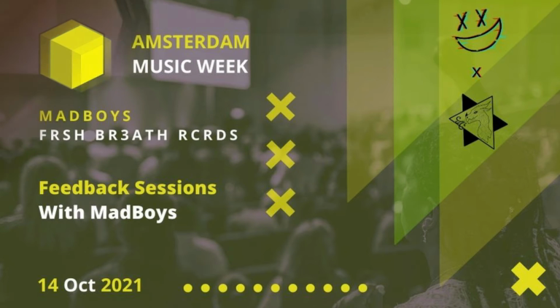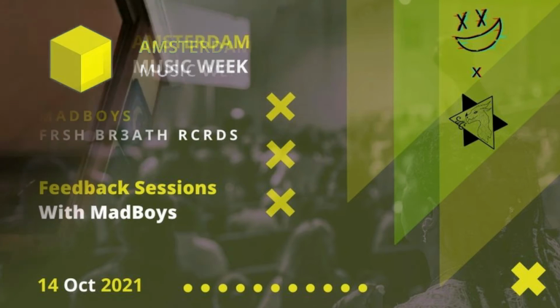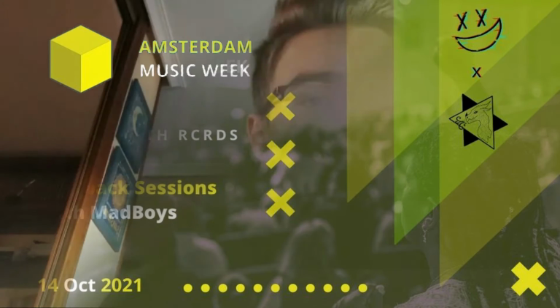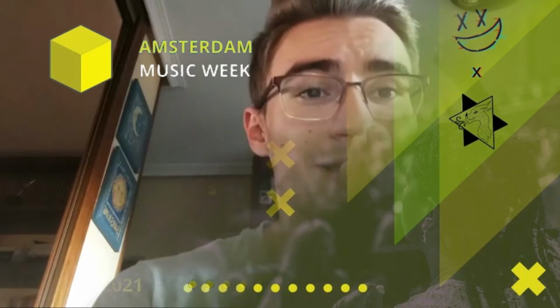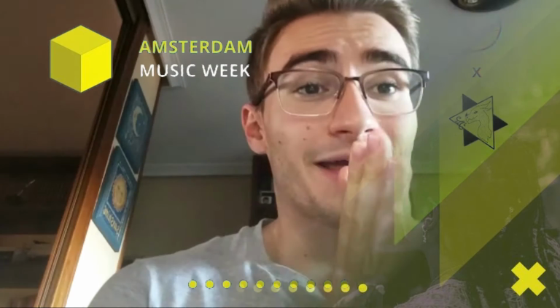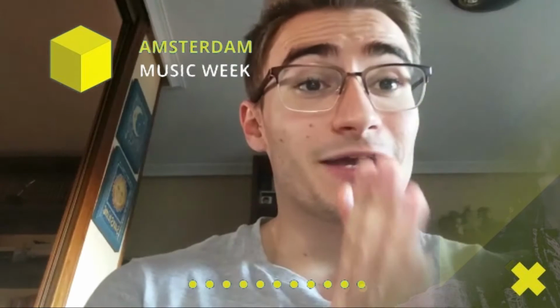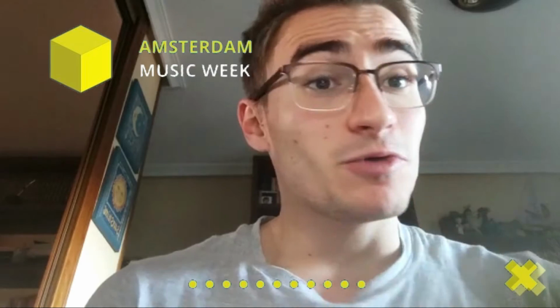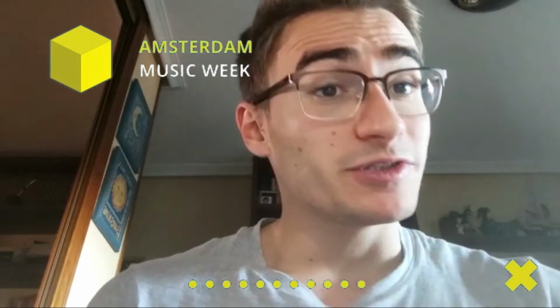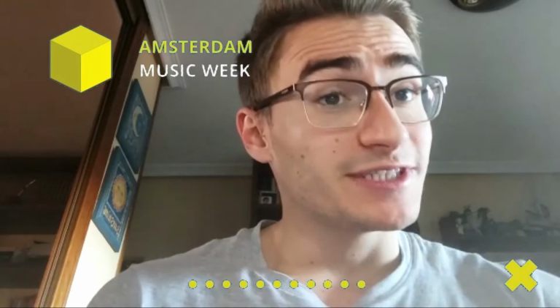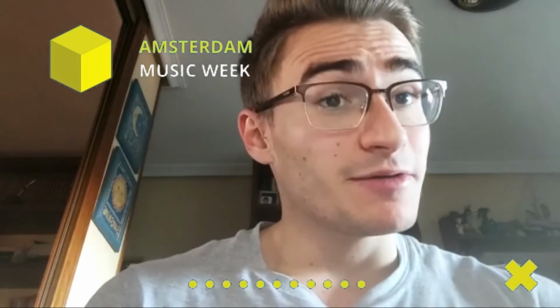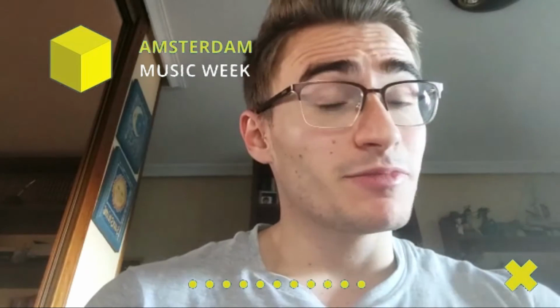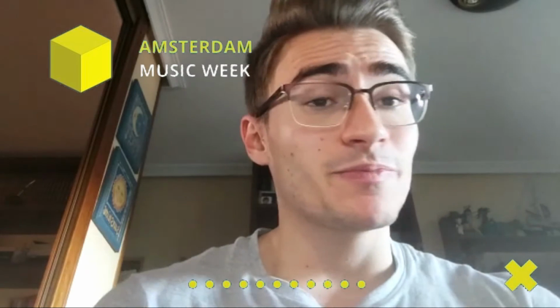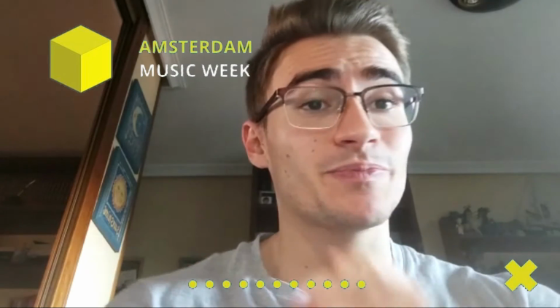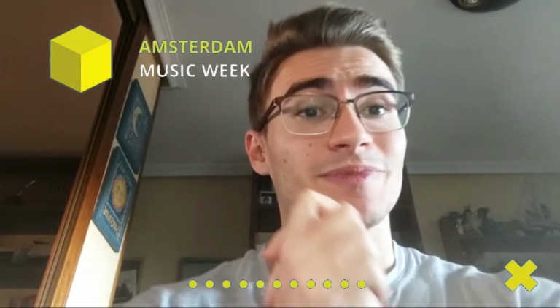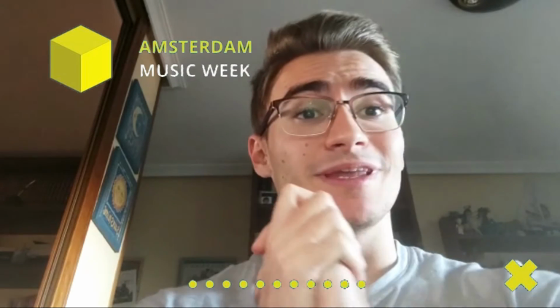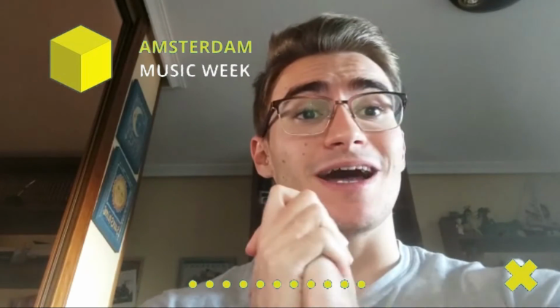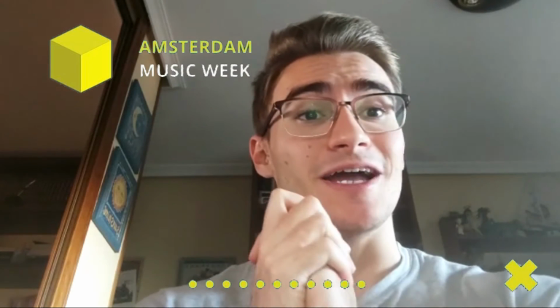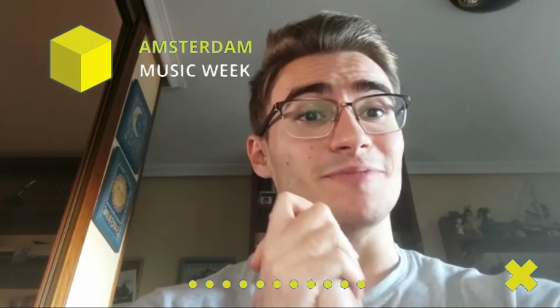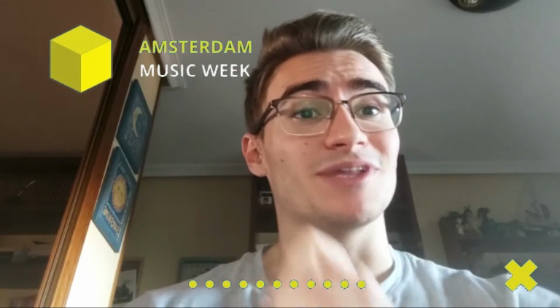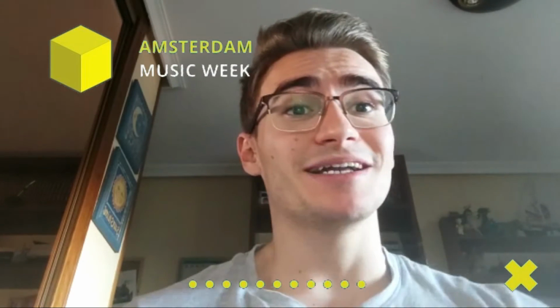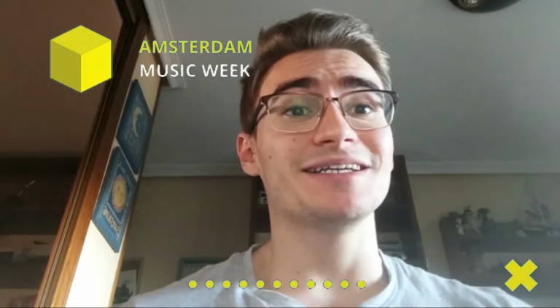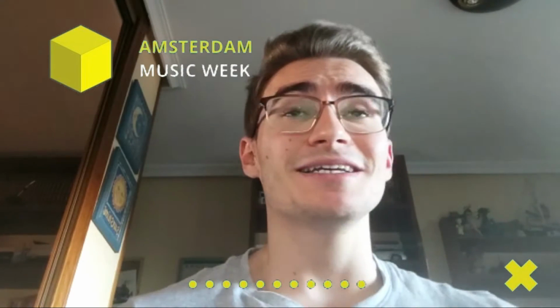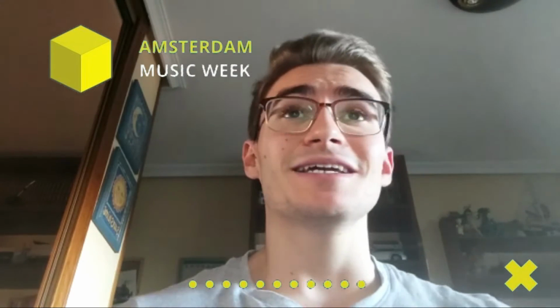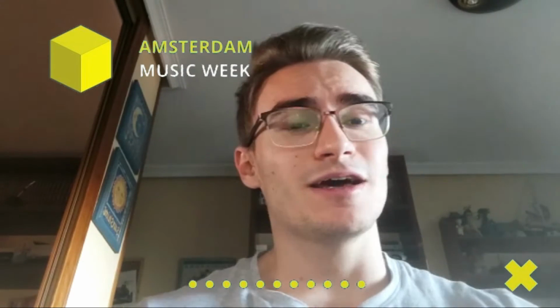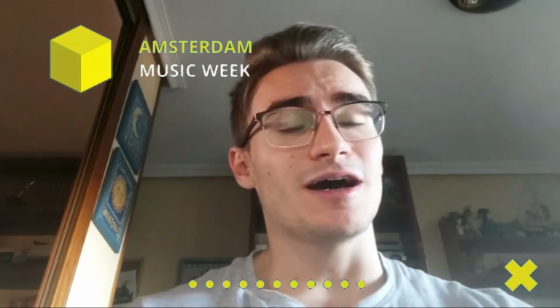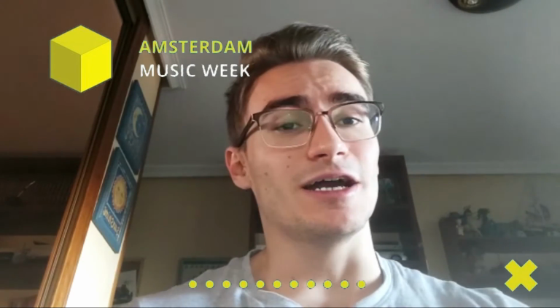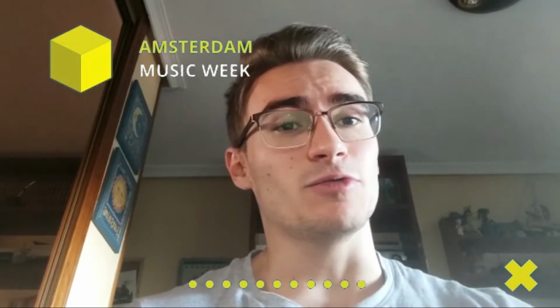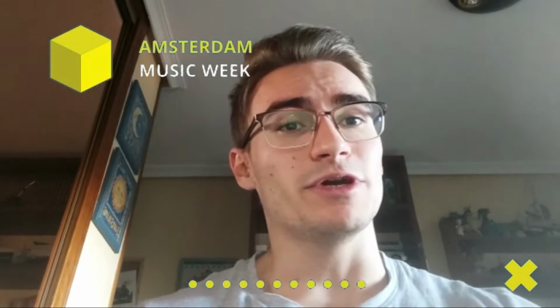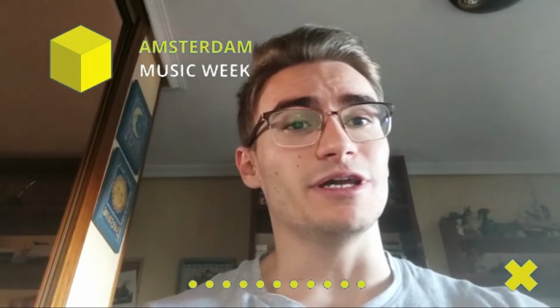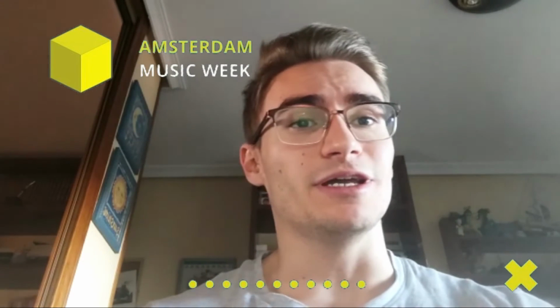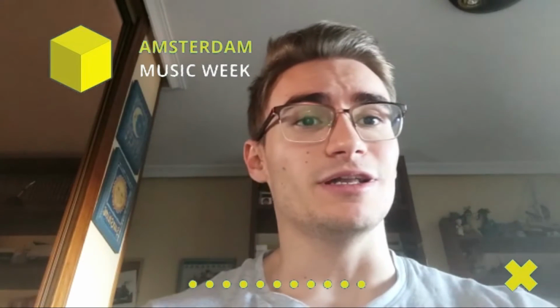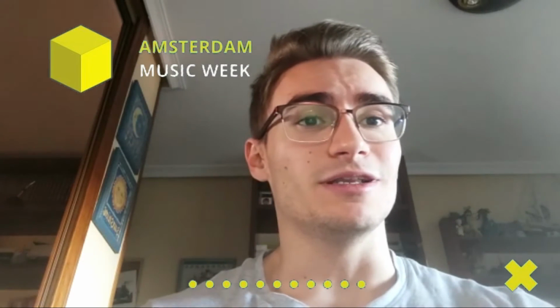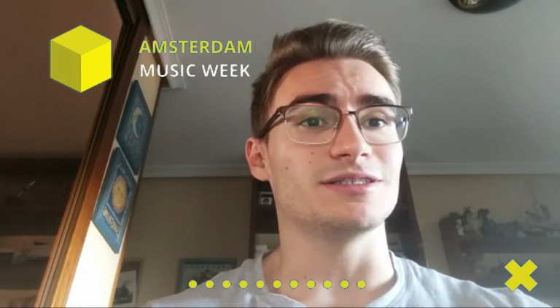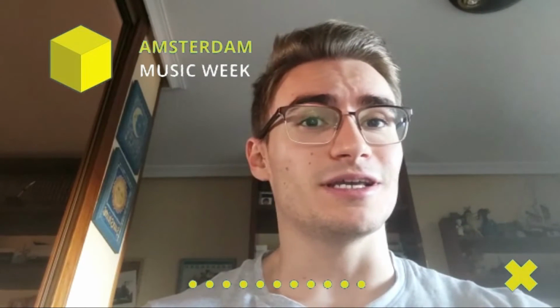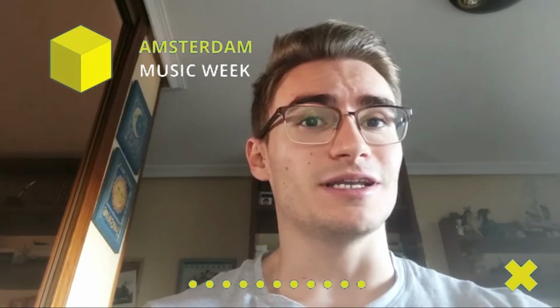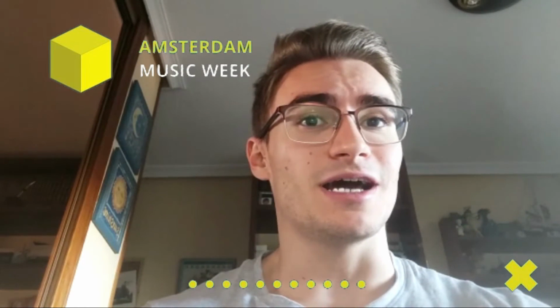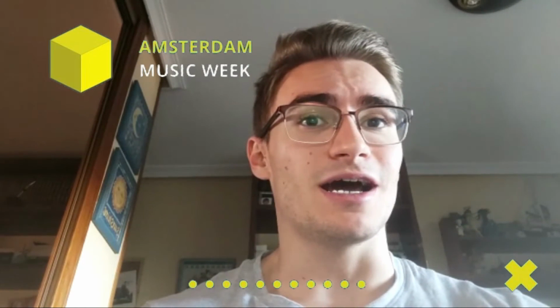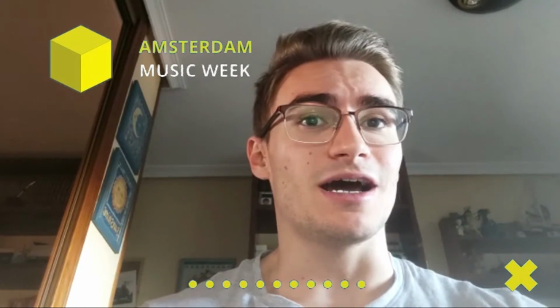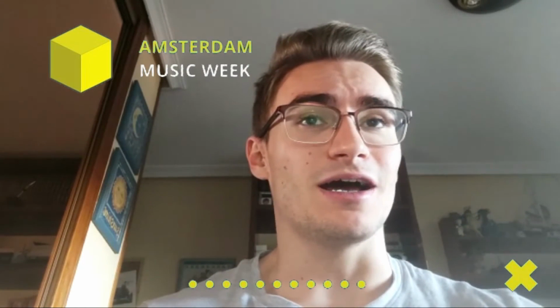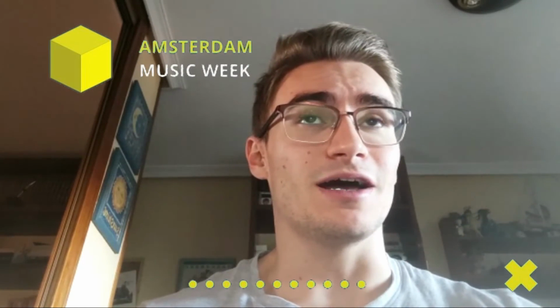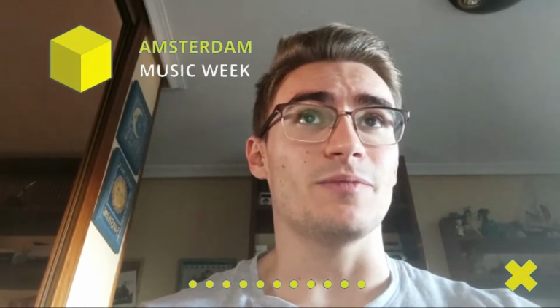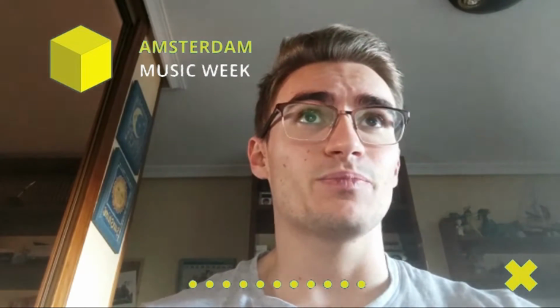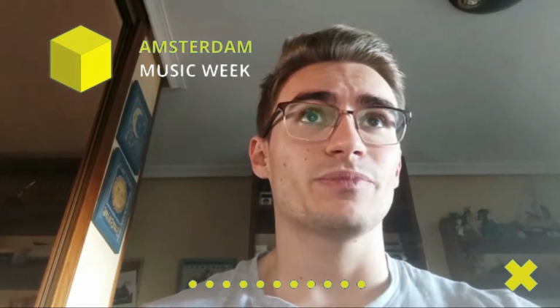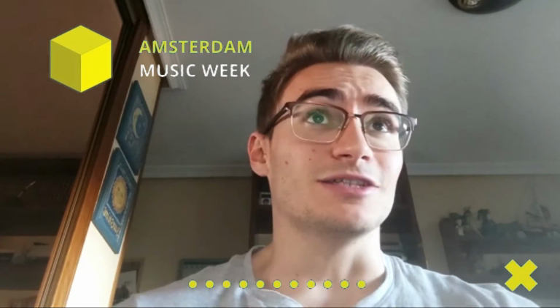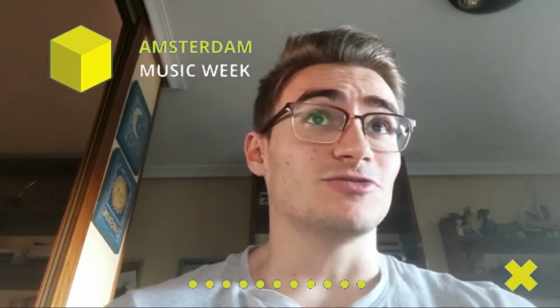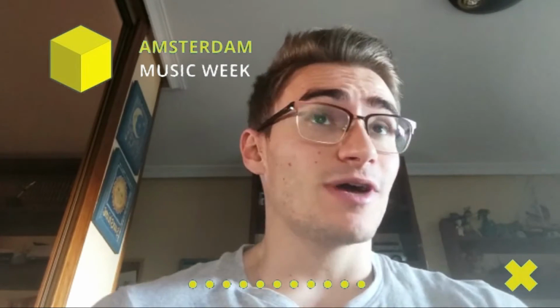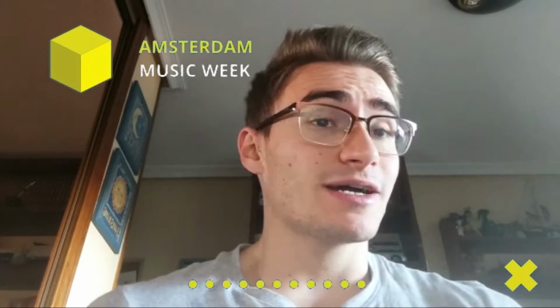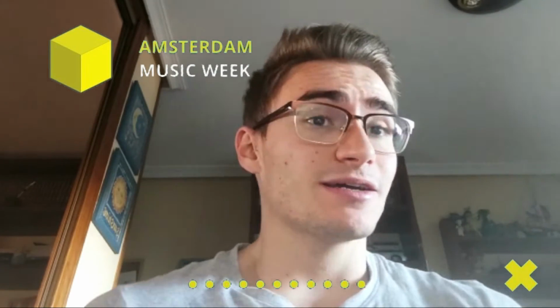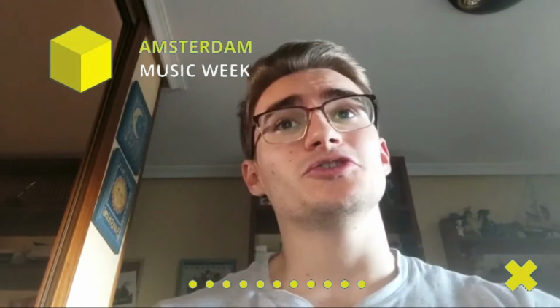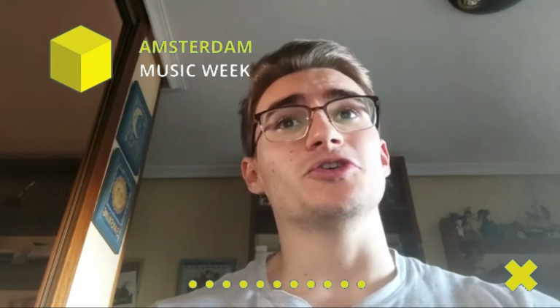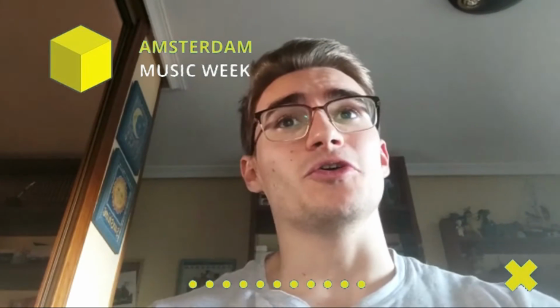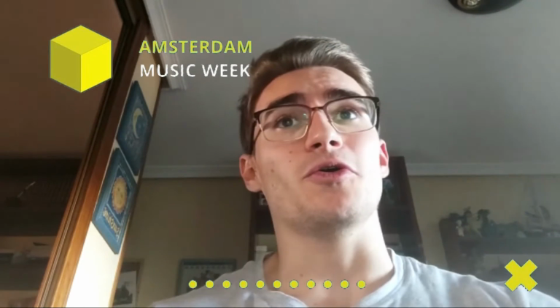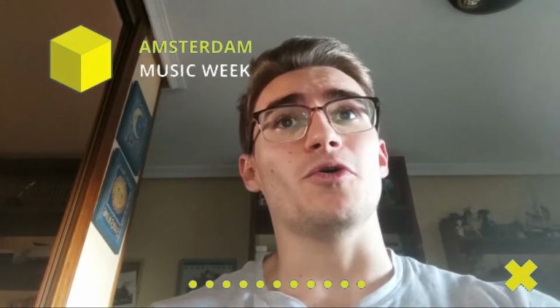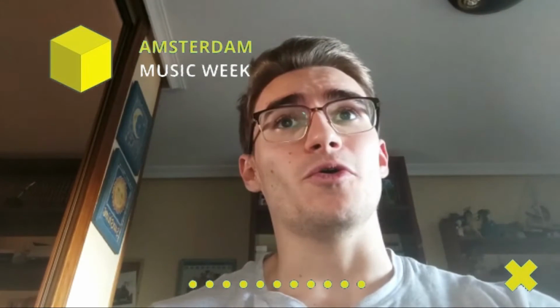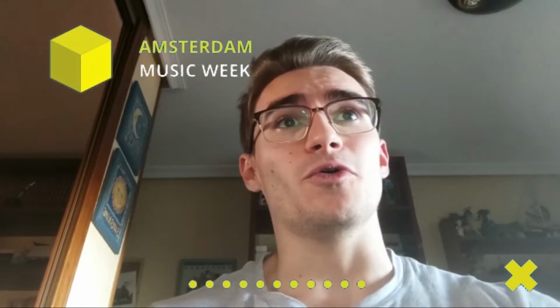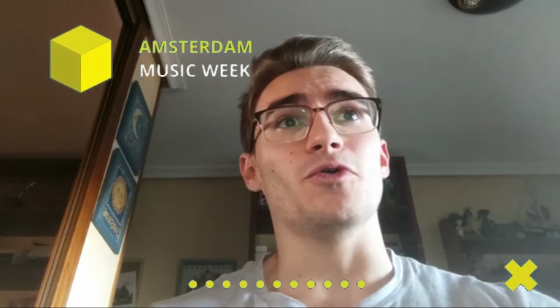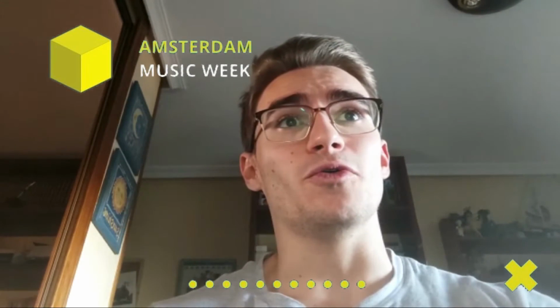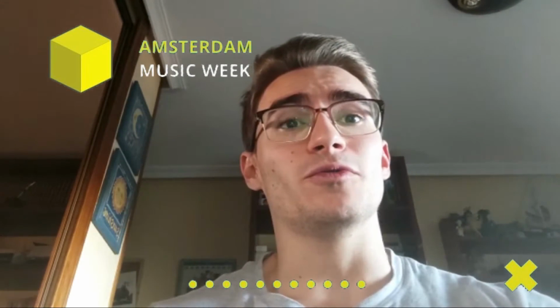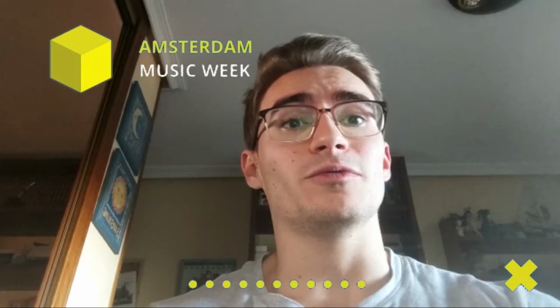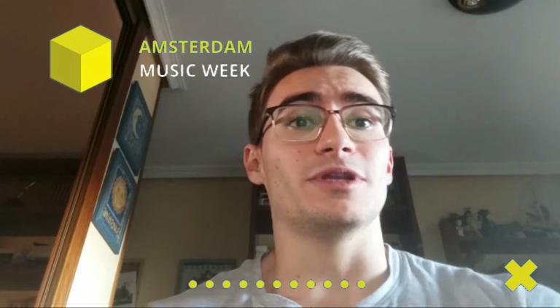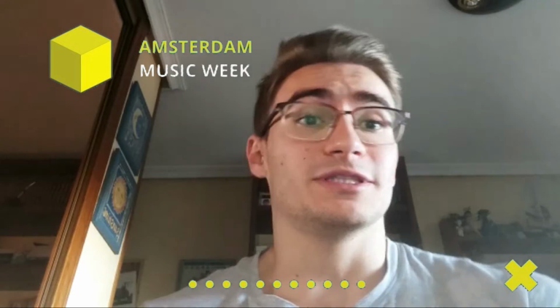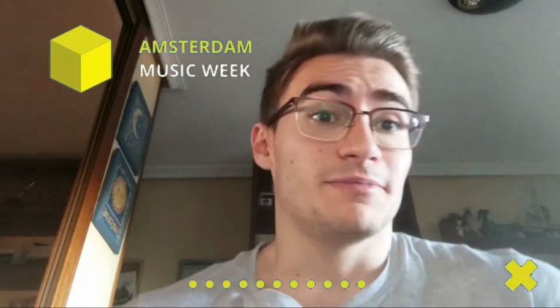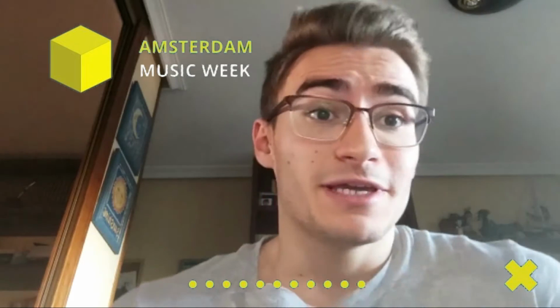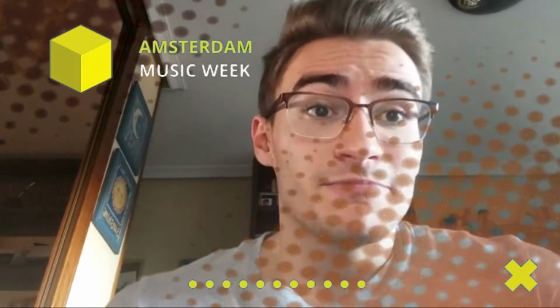Hey, what's up? I'm Dani. I will listen to a track, so let's begin.